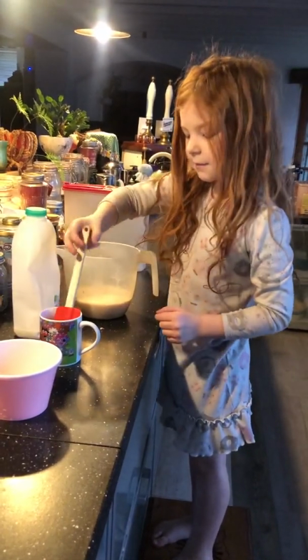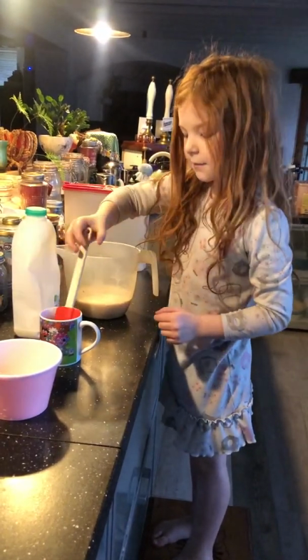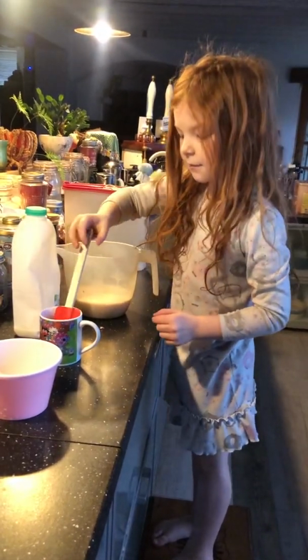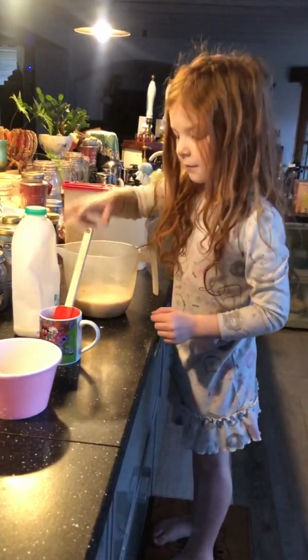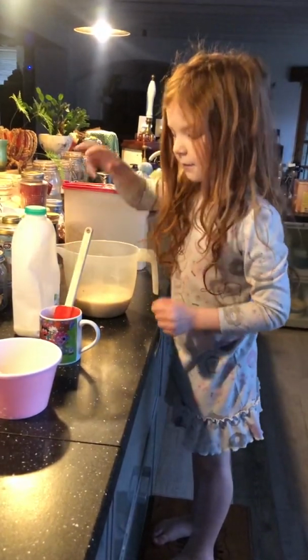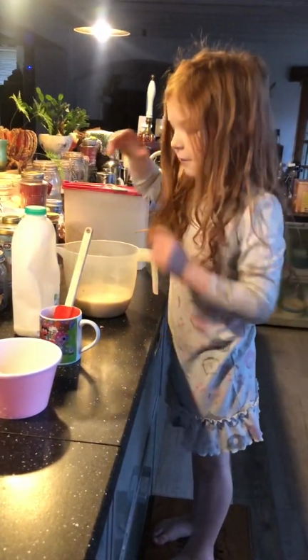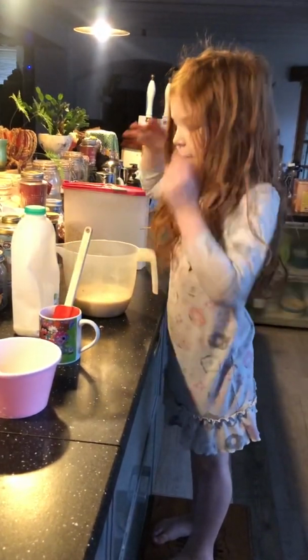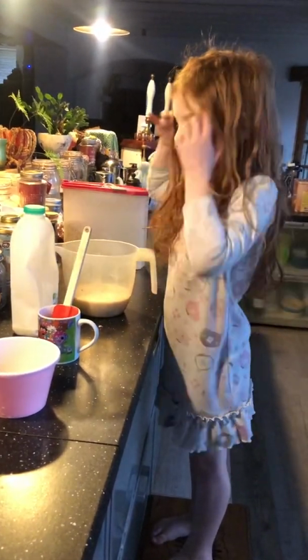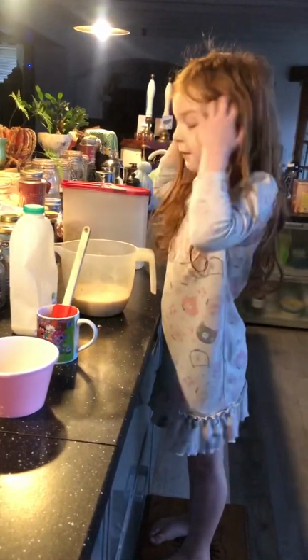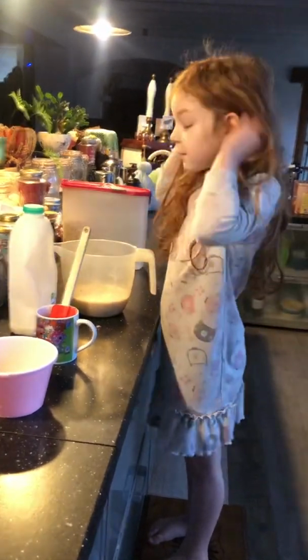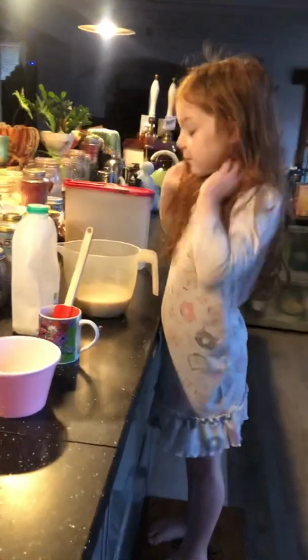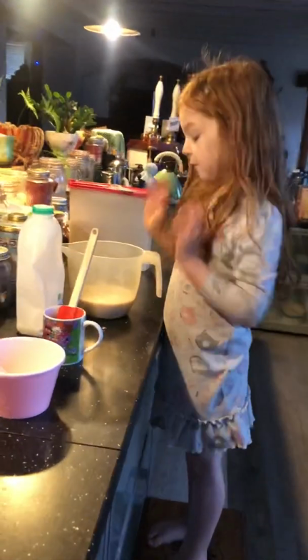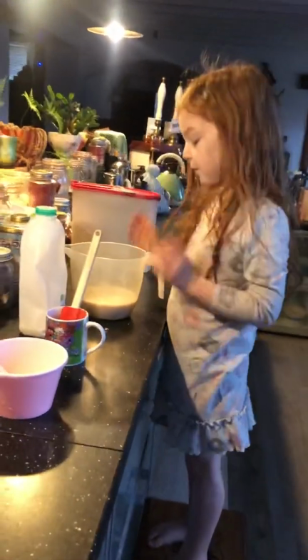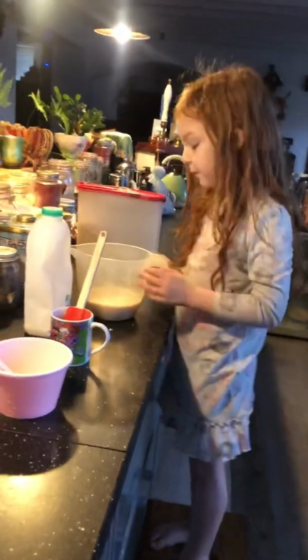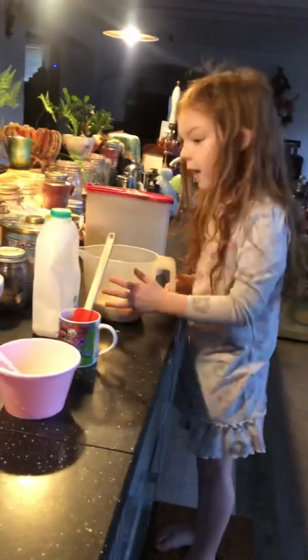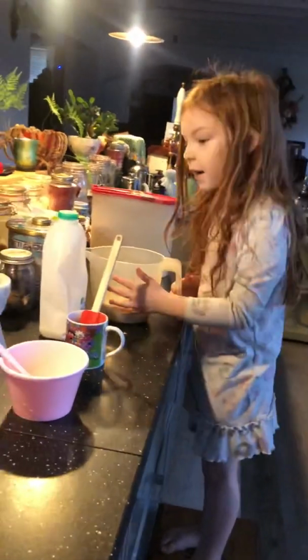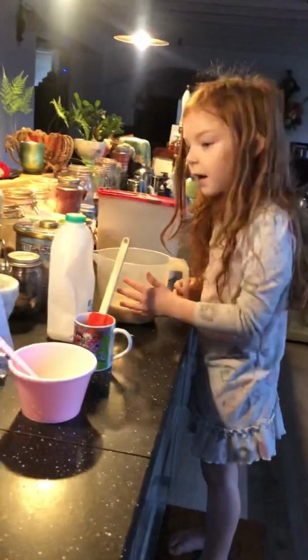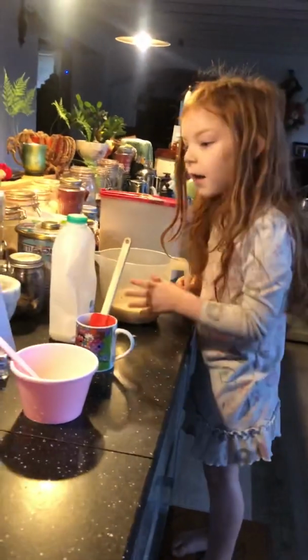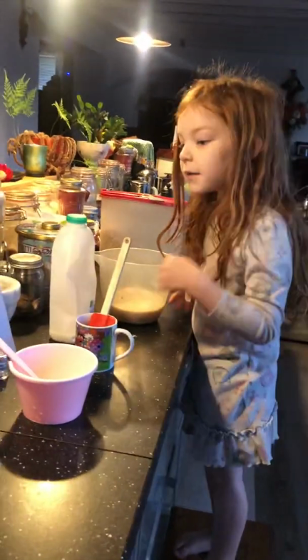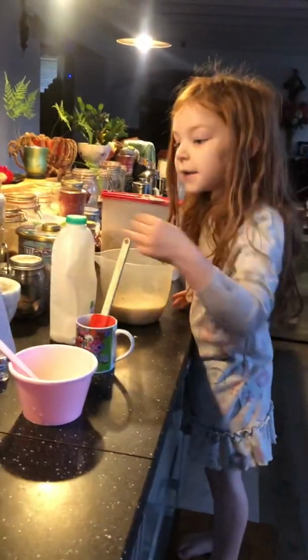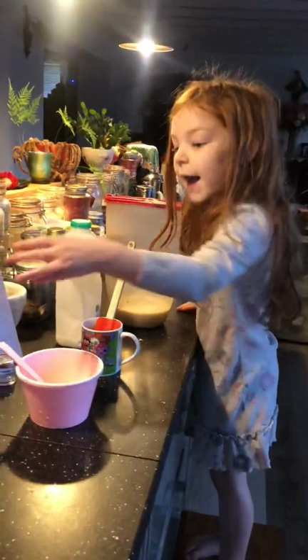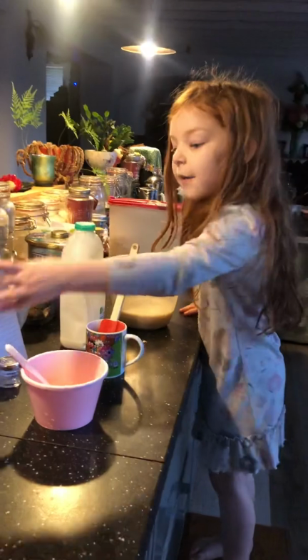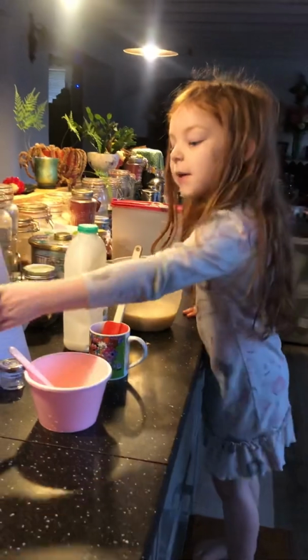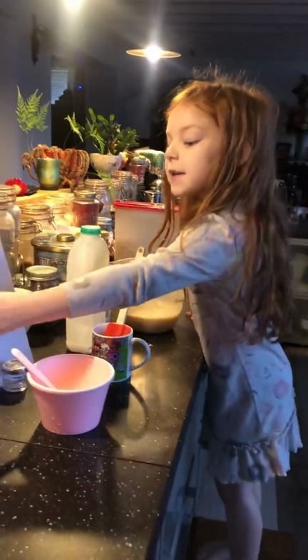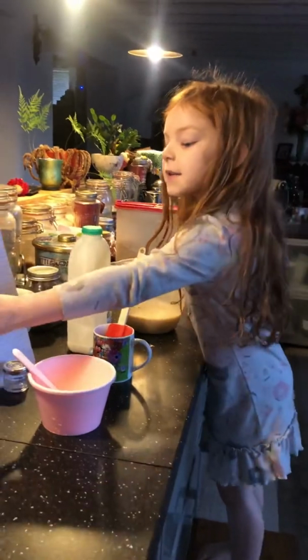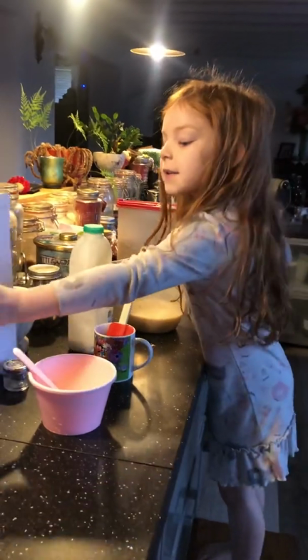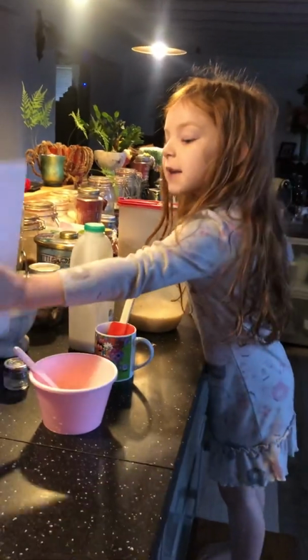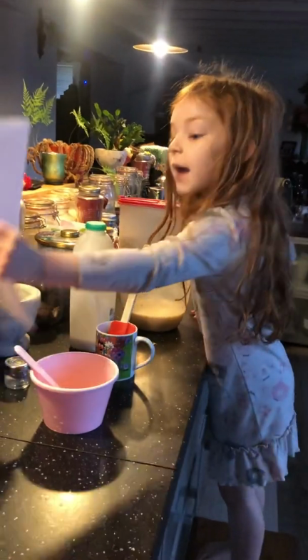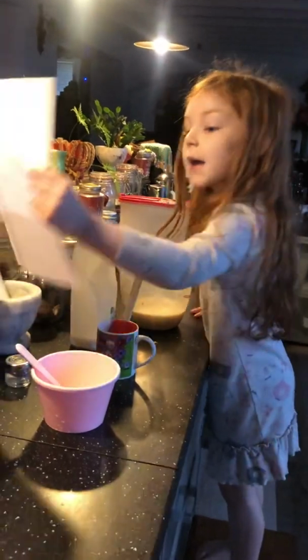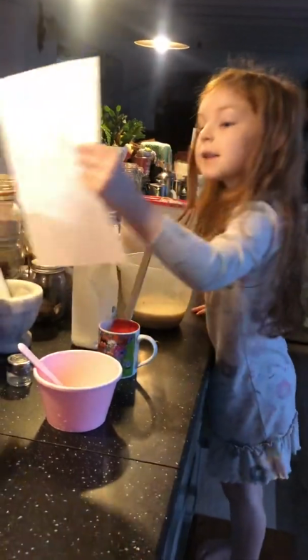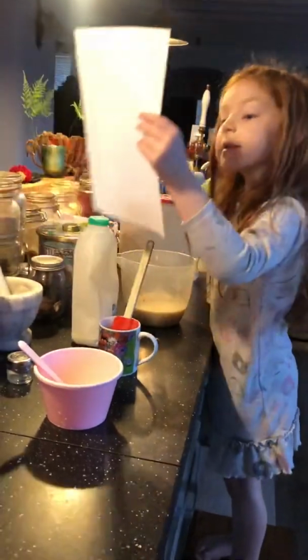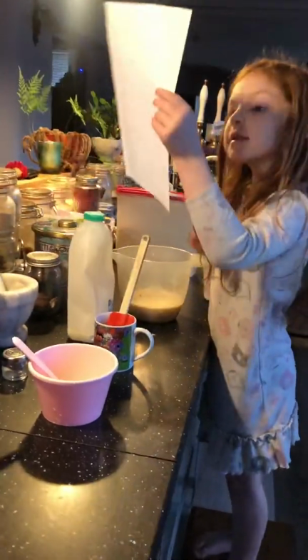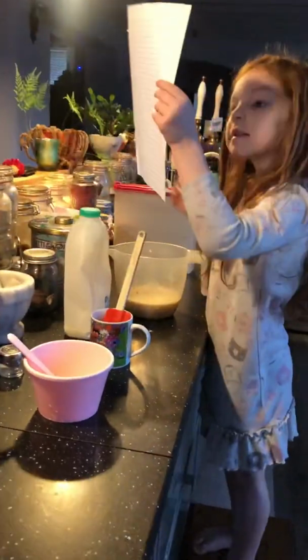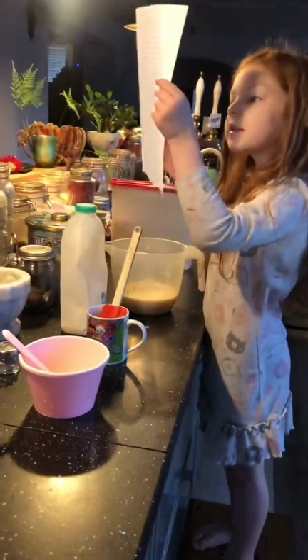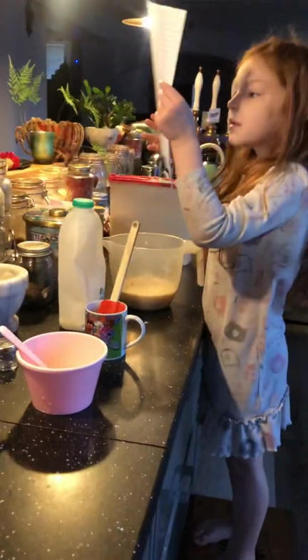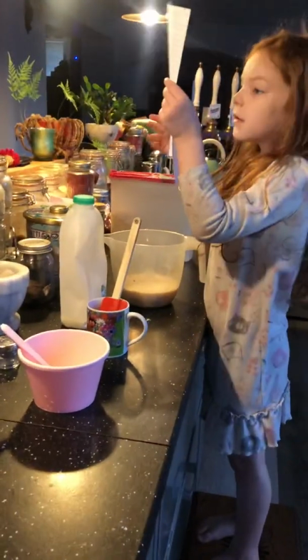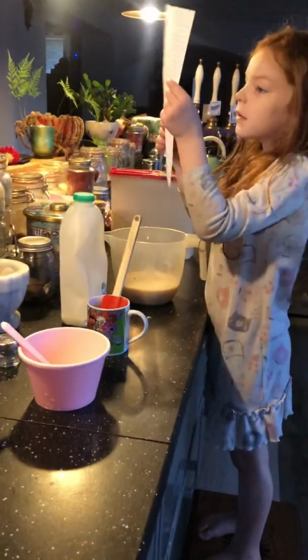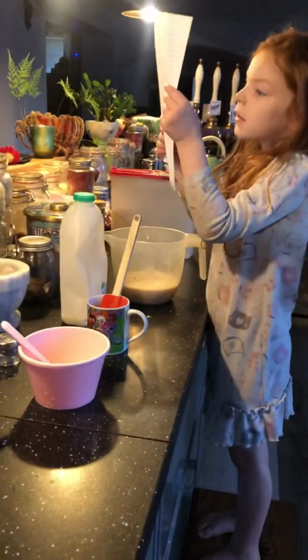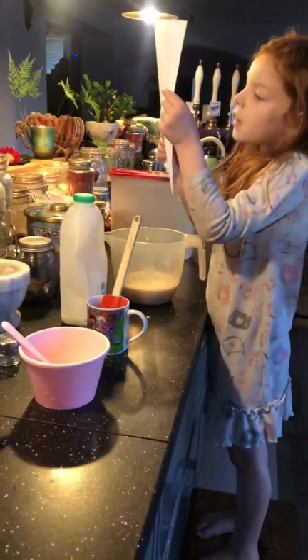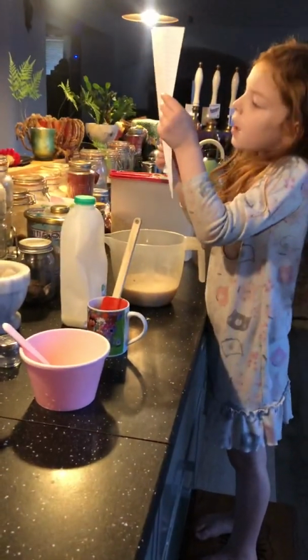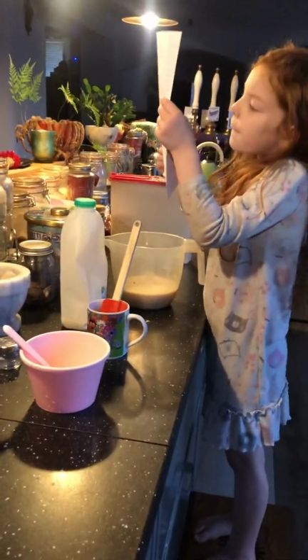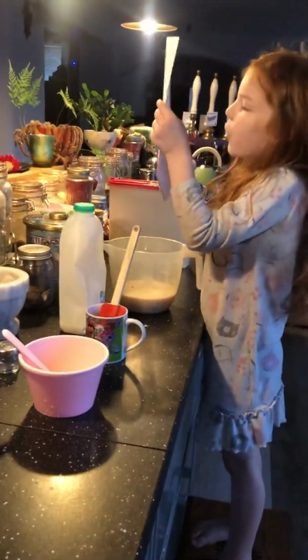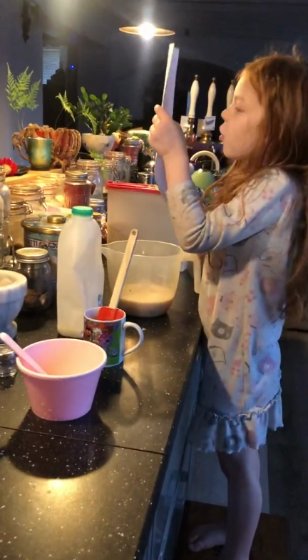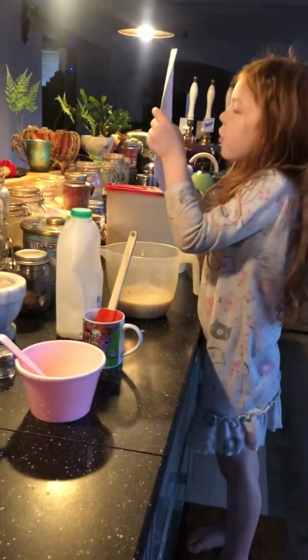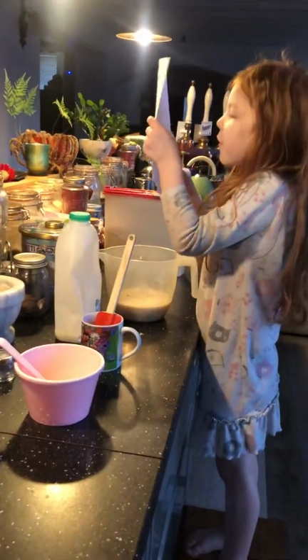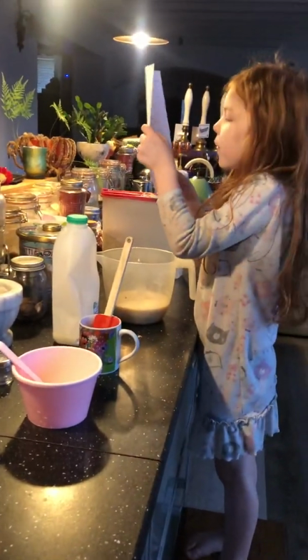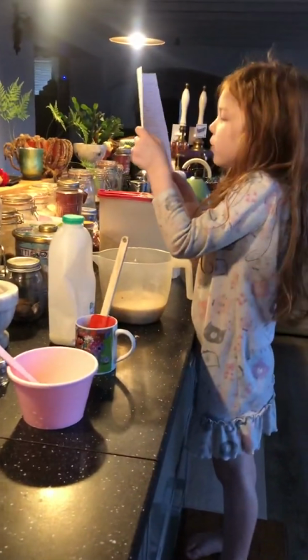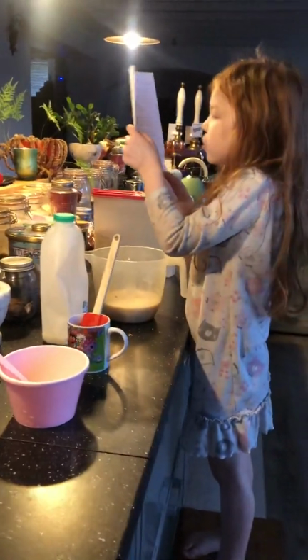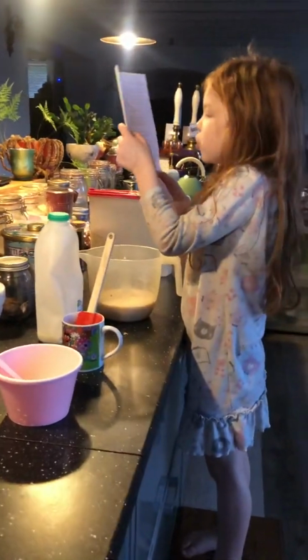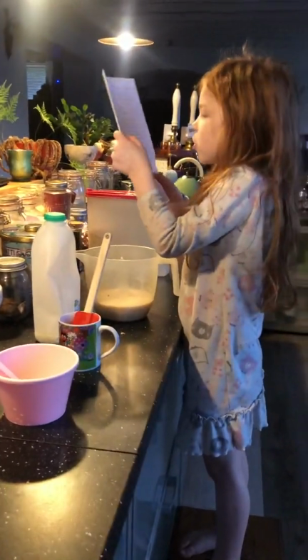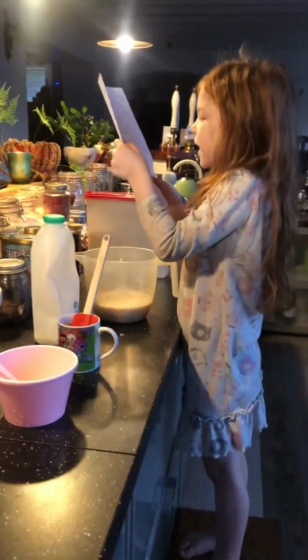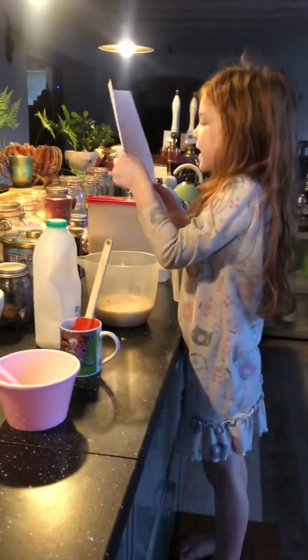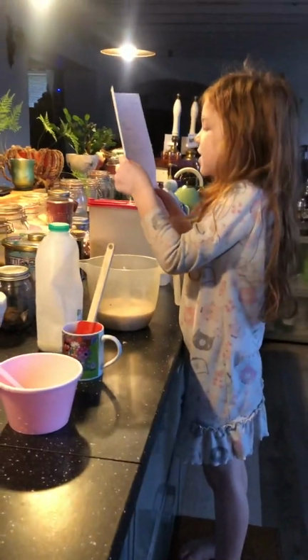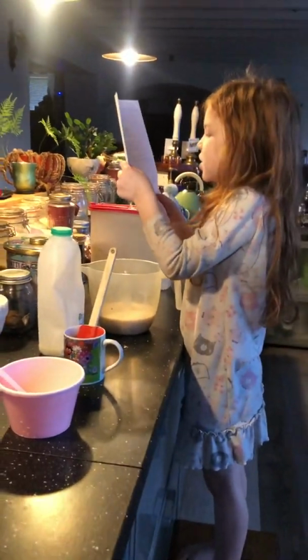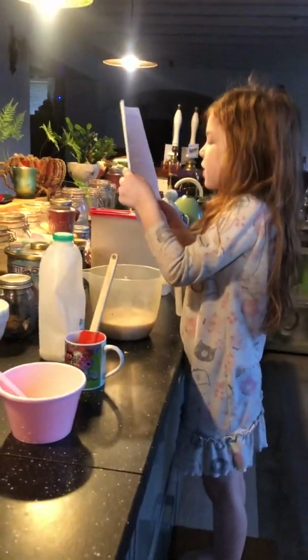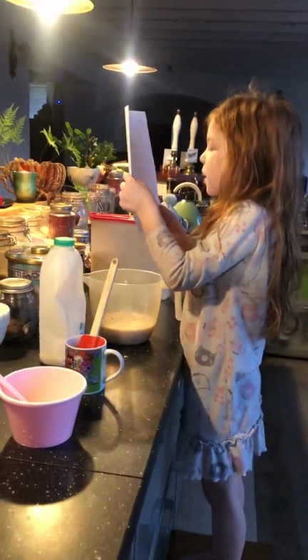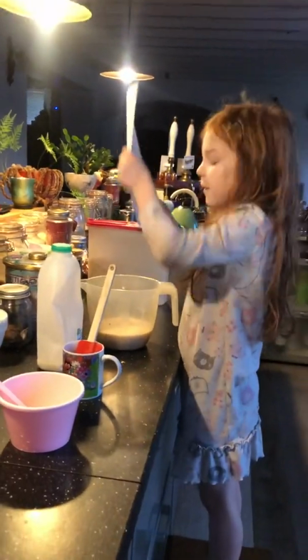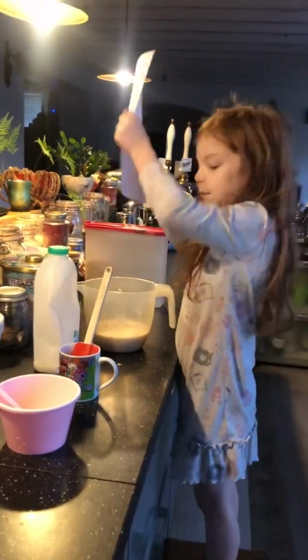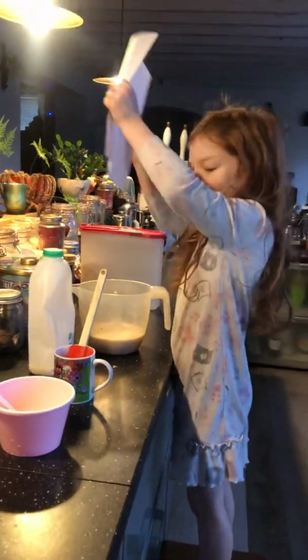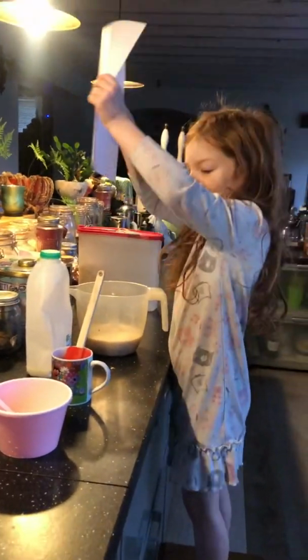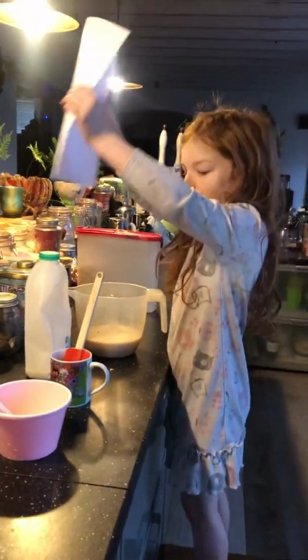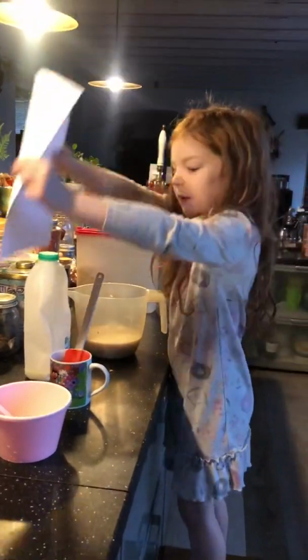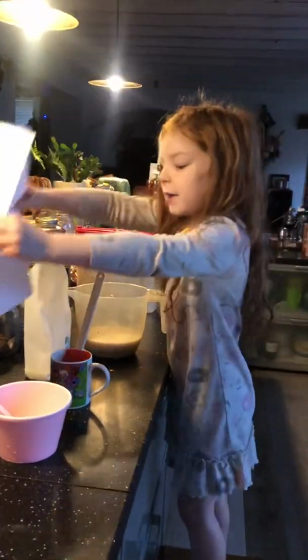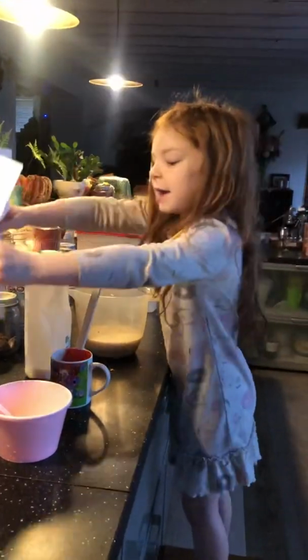And then what does it say? Now it says: put the jug into the microwave.